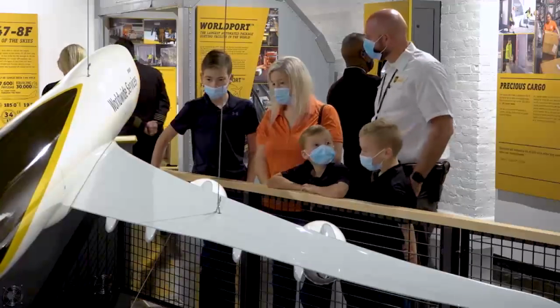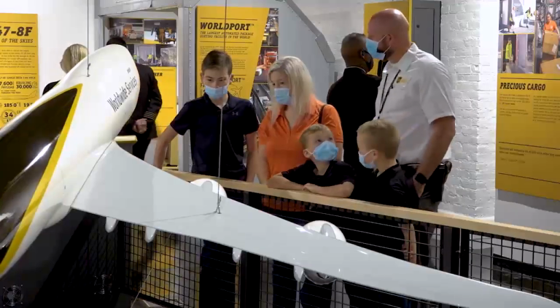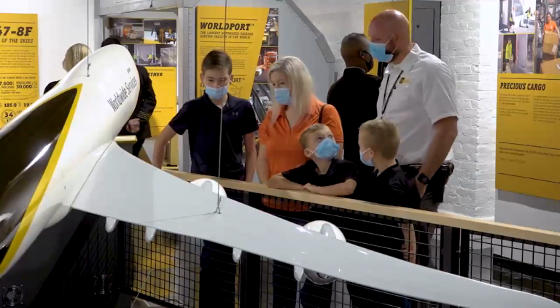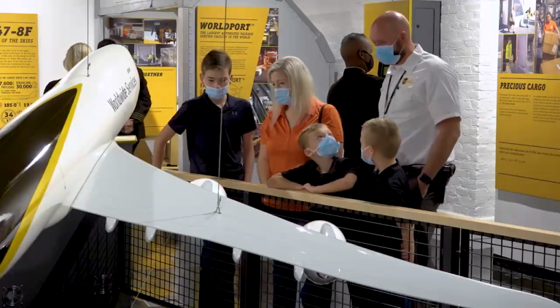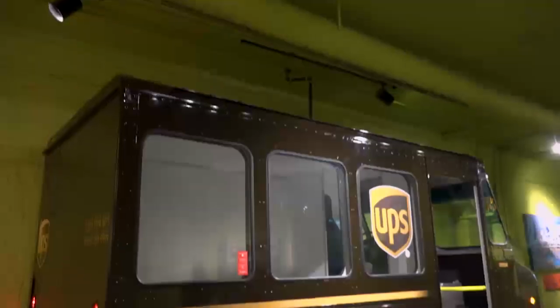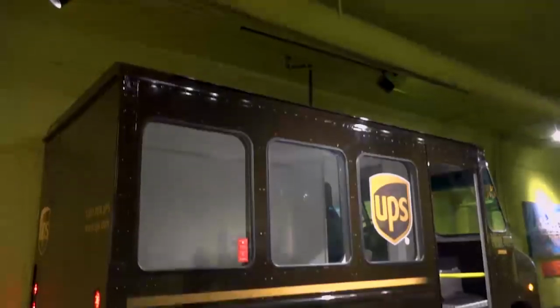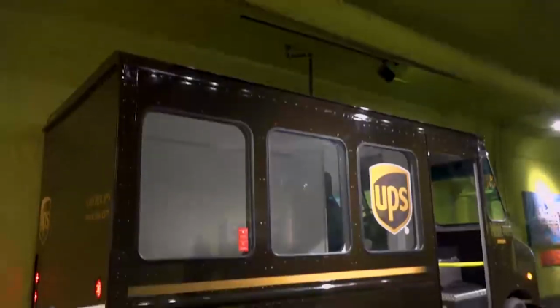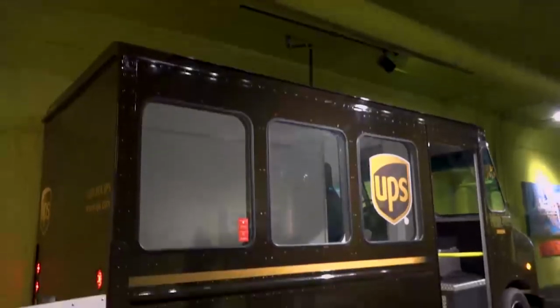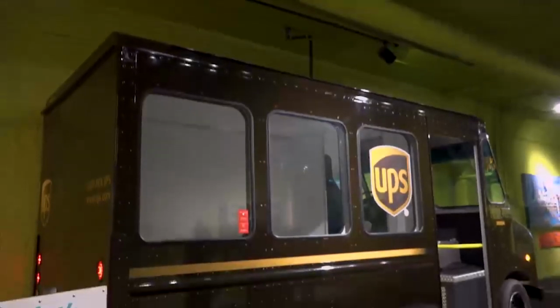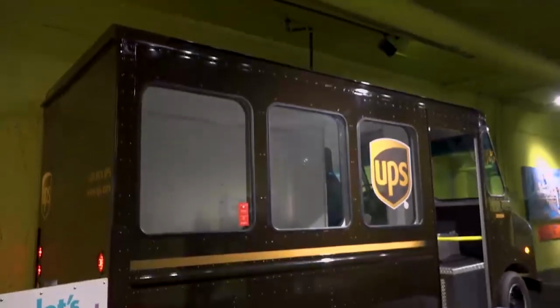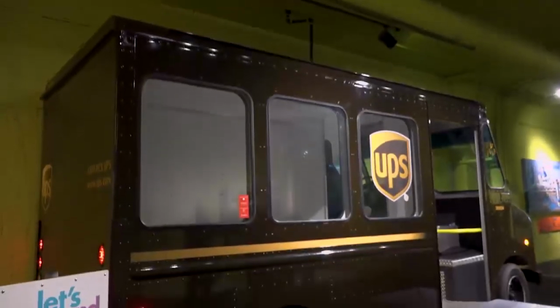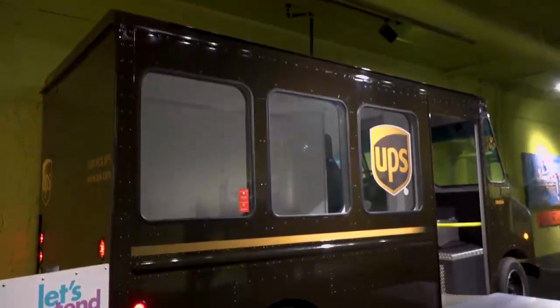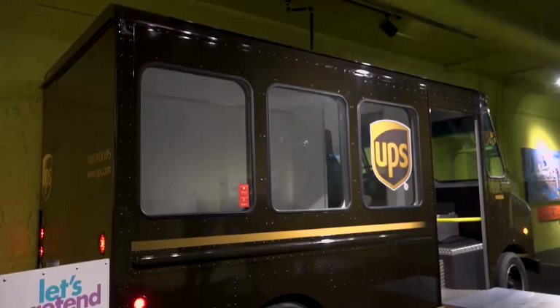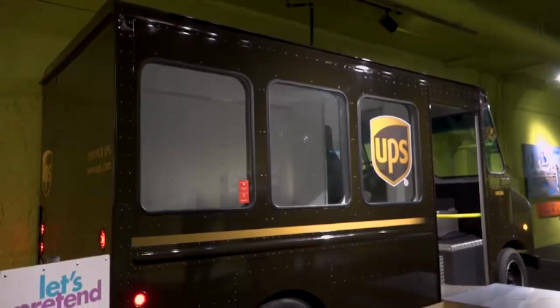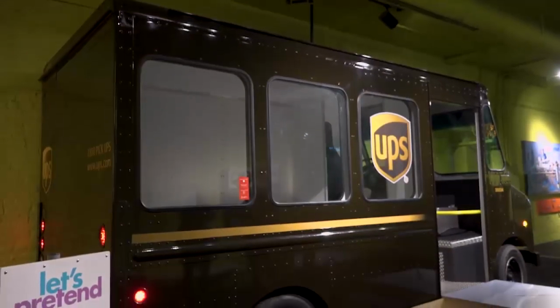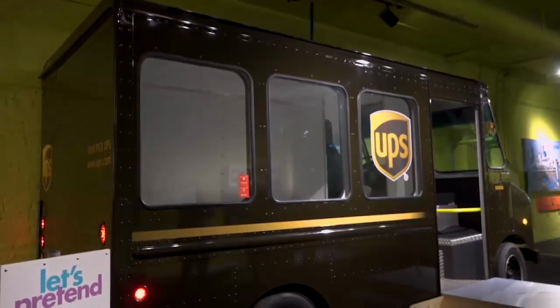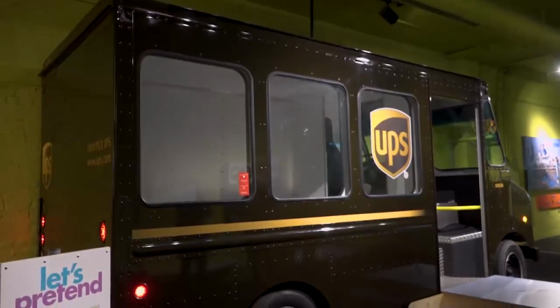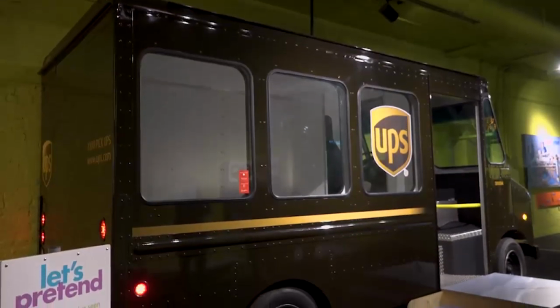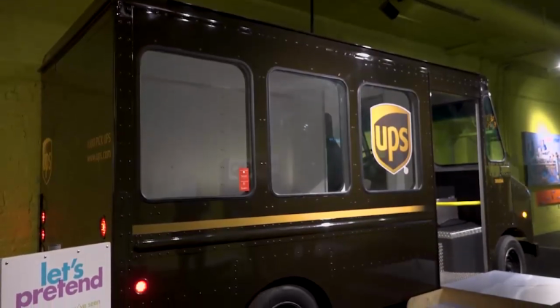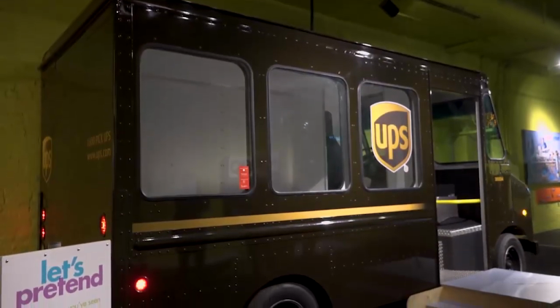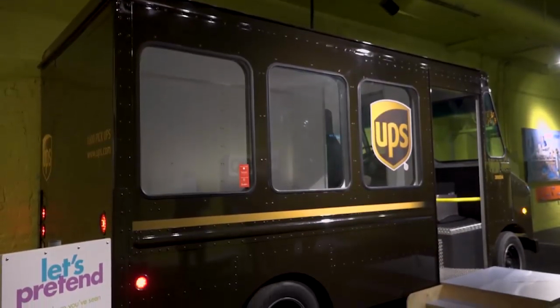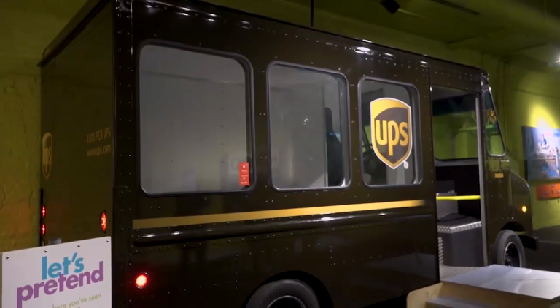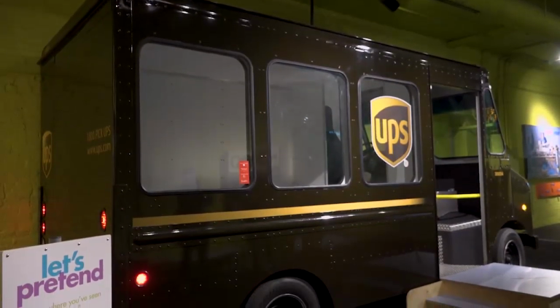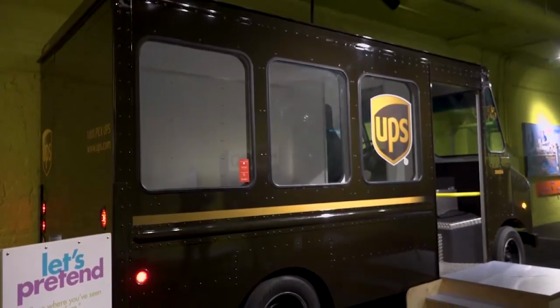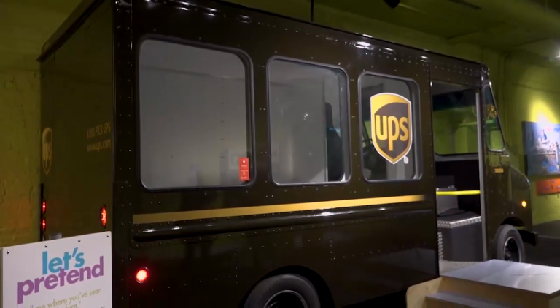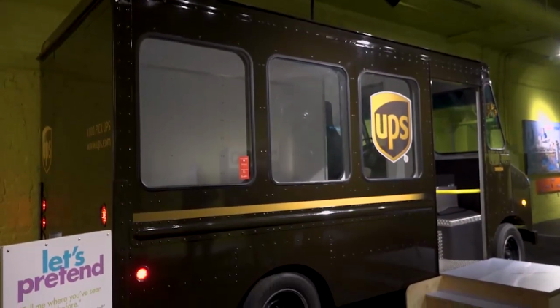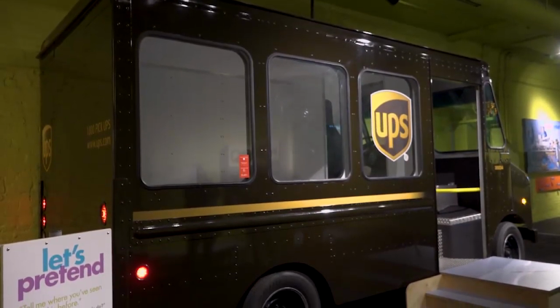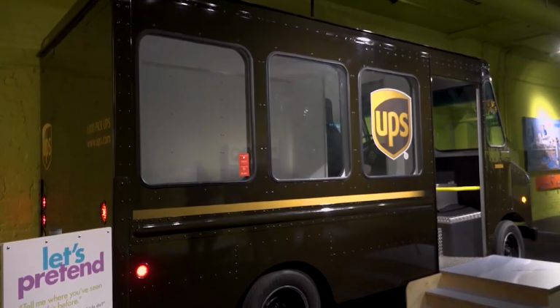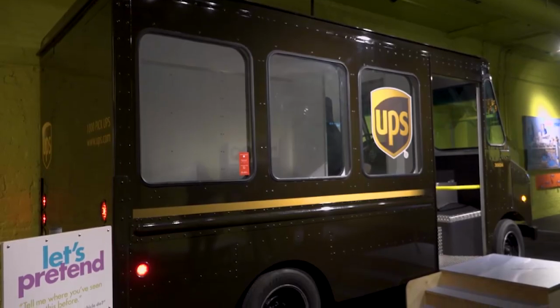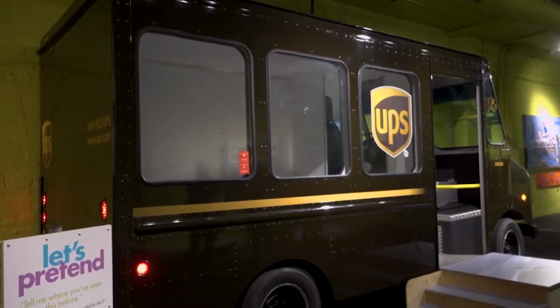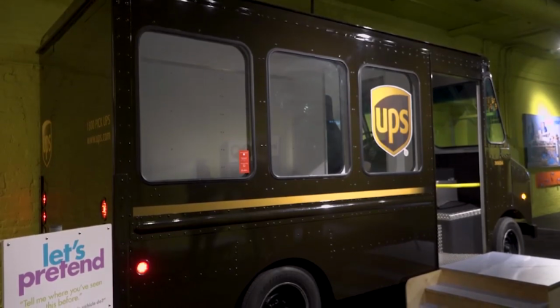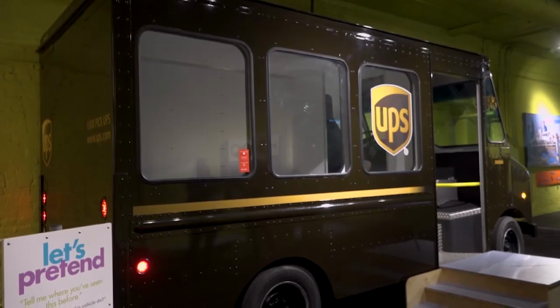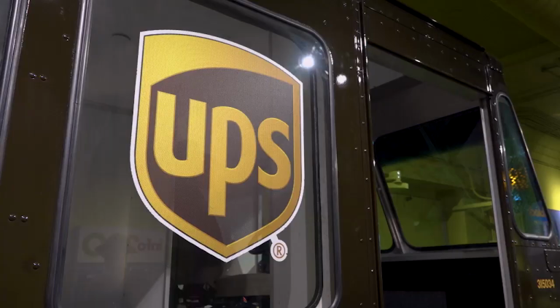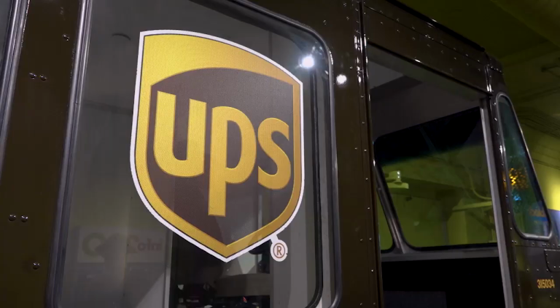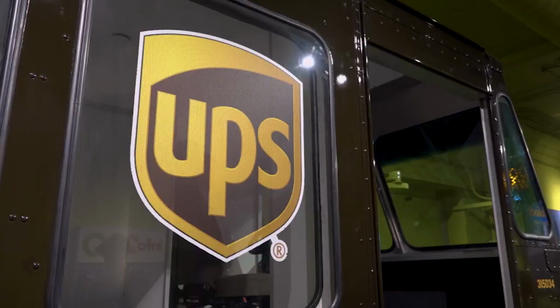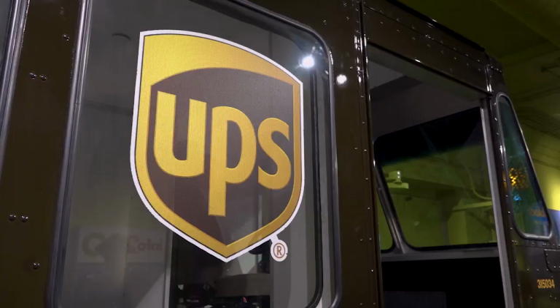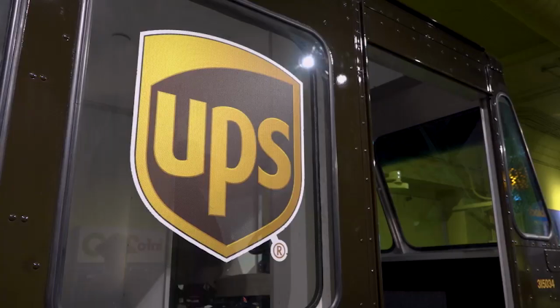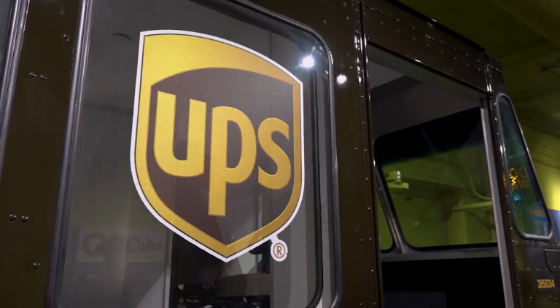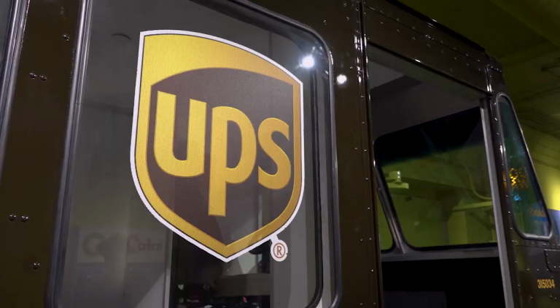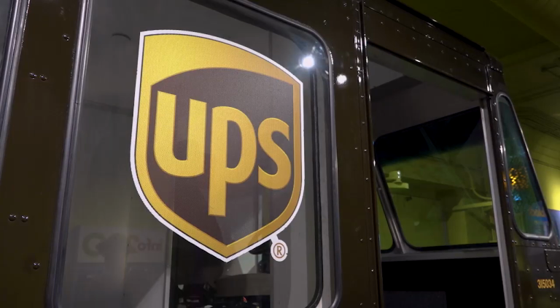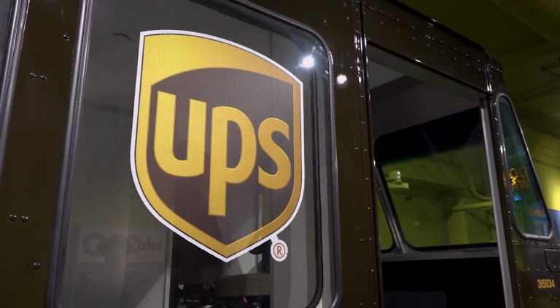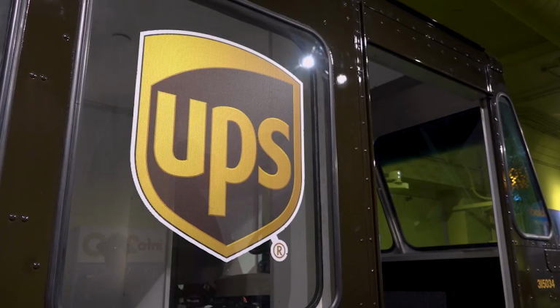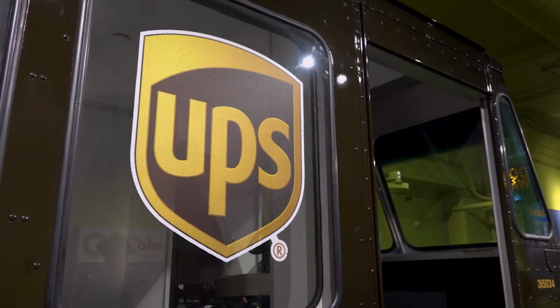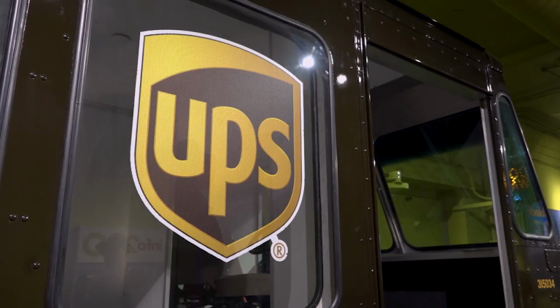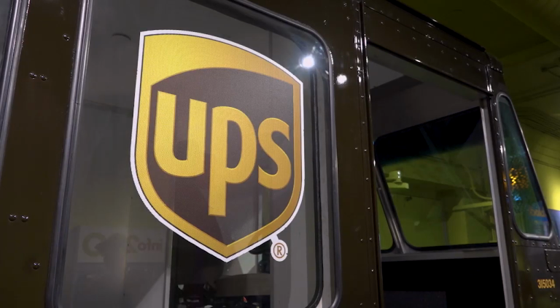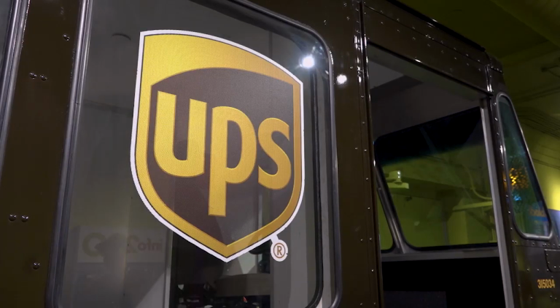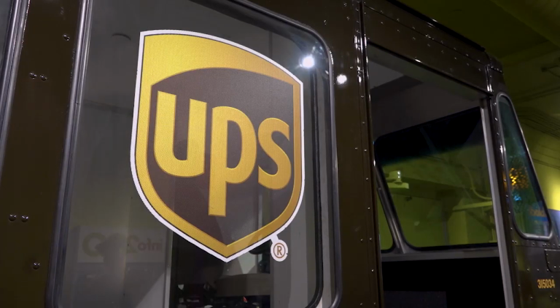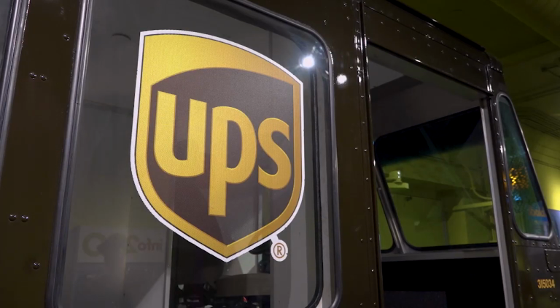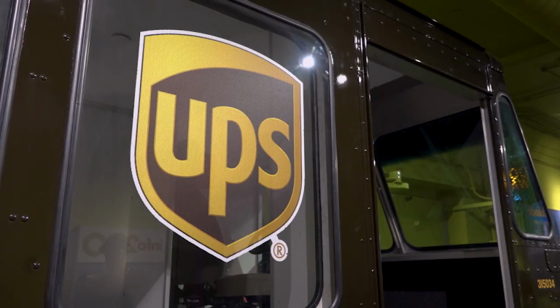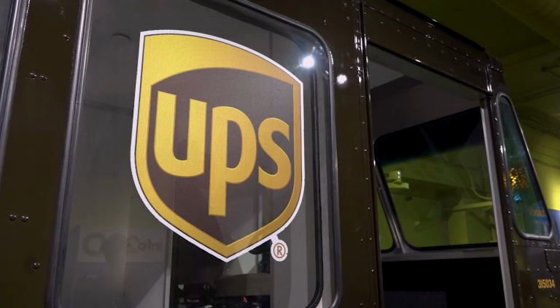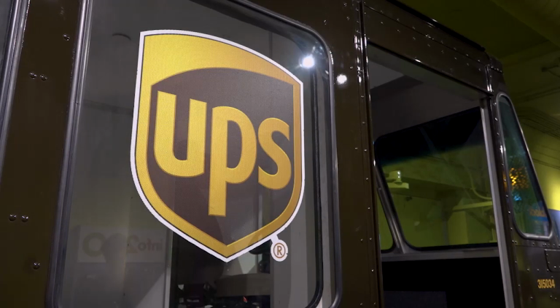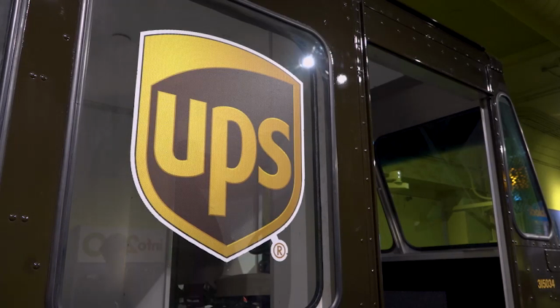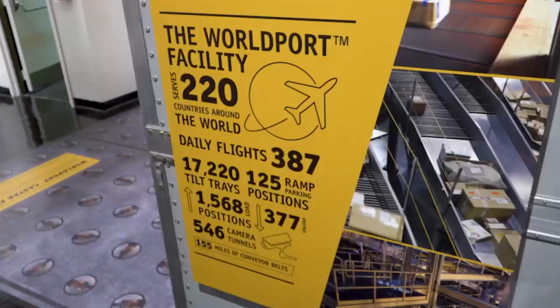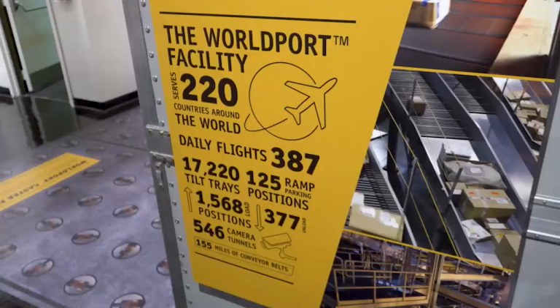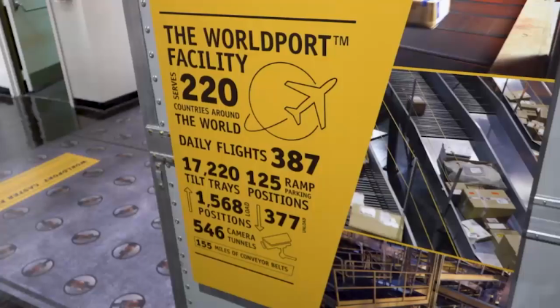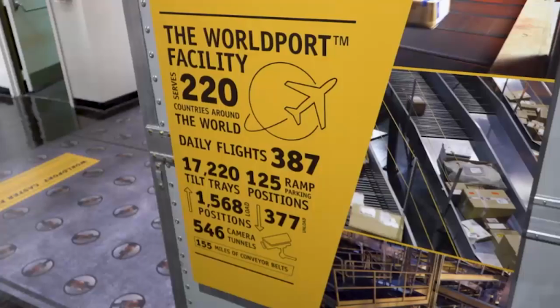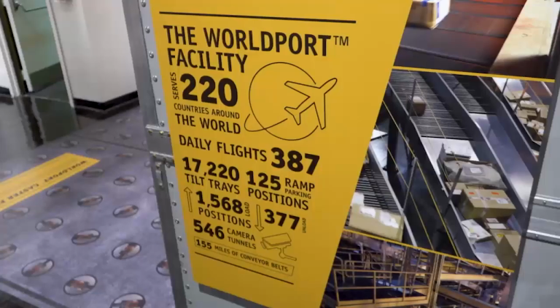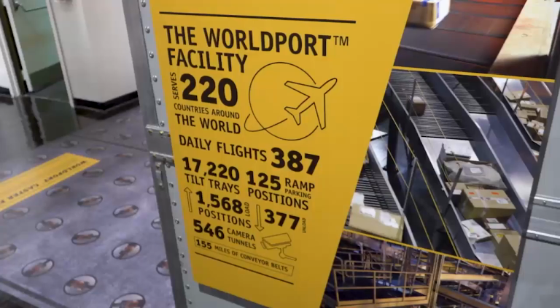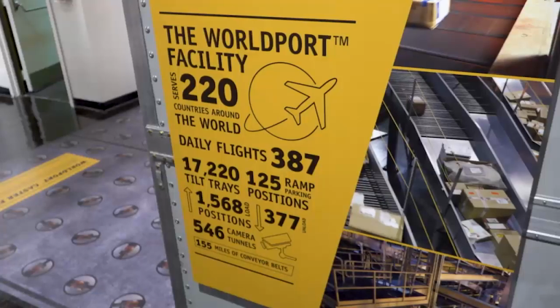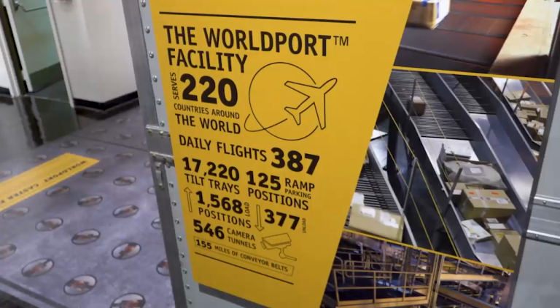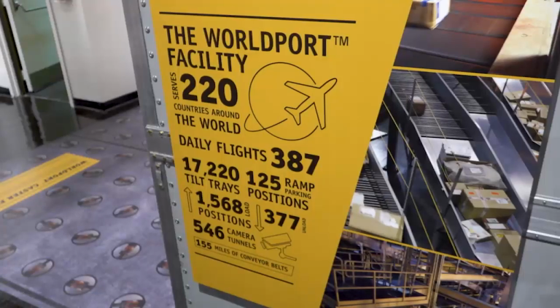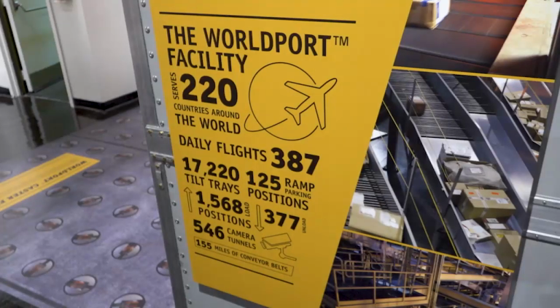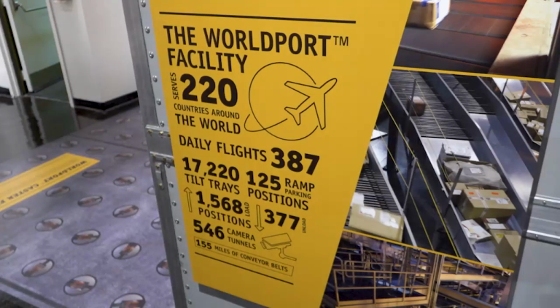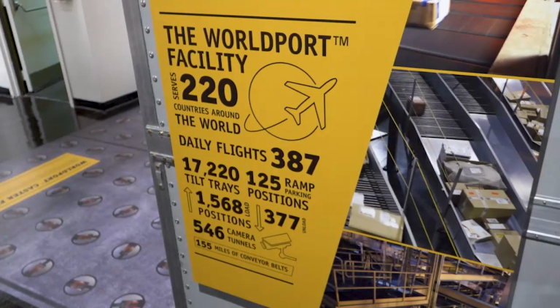This latest edition comes on the heels of the UPS delivery truck exhibit installed last year. Both provide a science, technology, and math-based learning experience for guests.